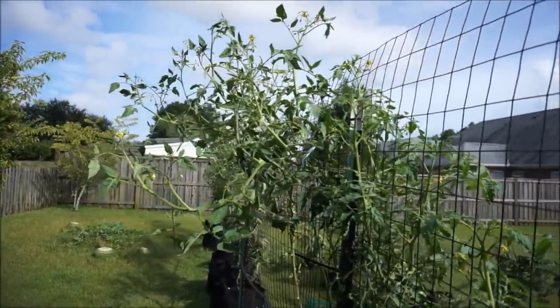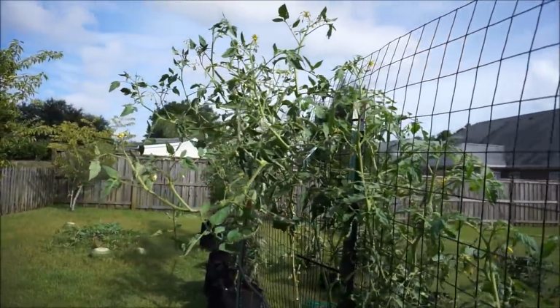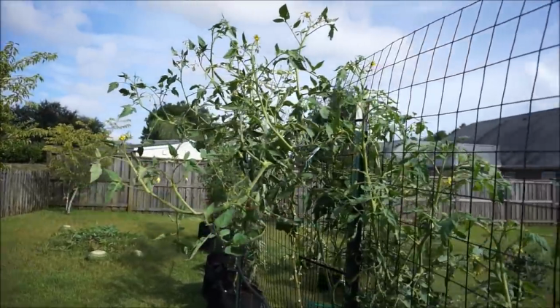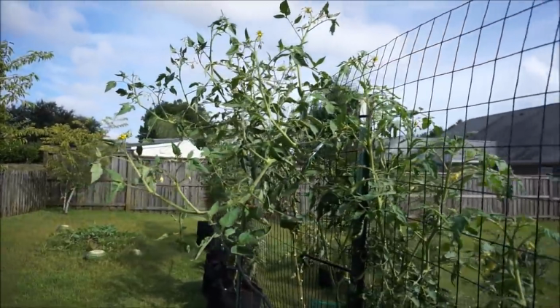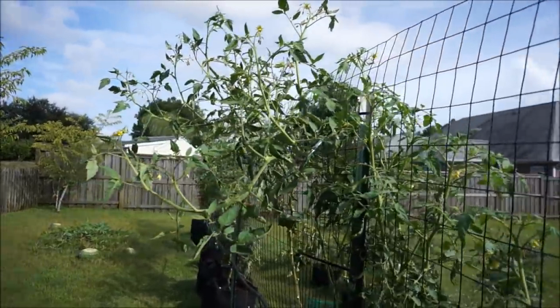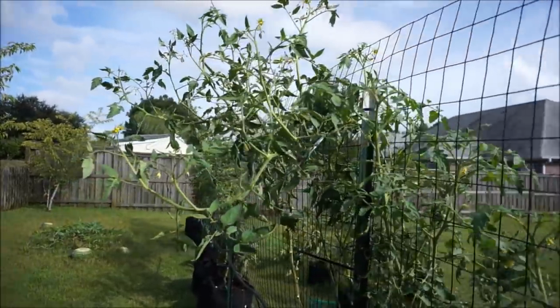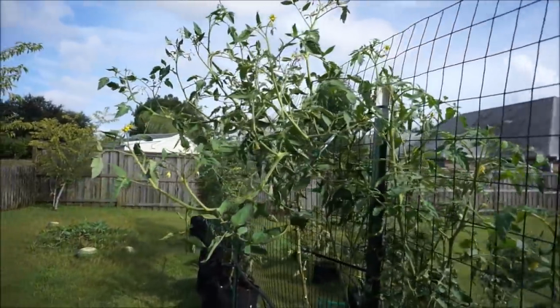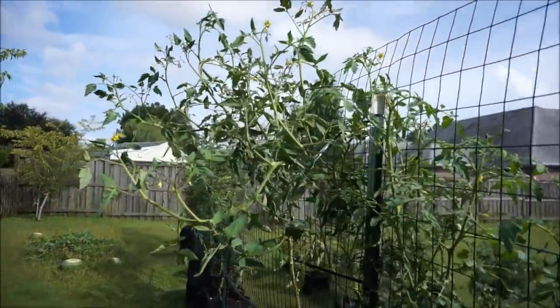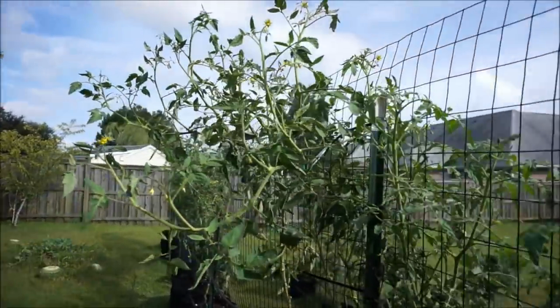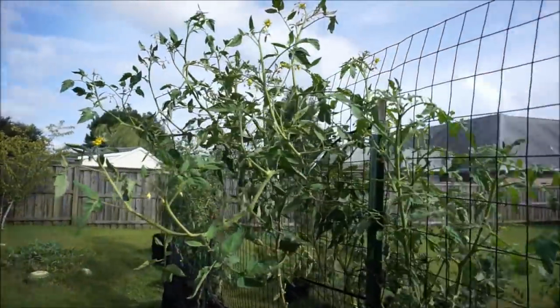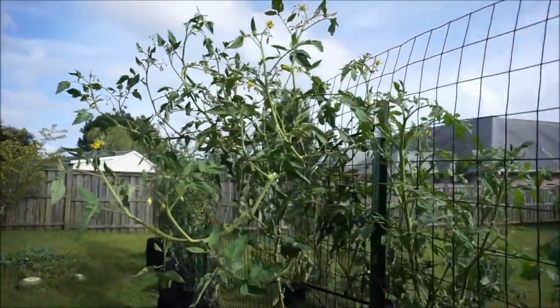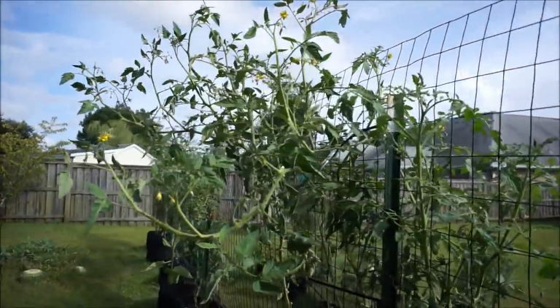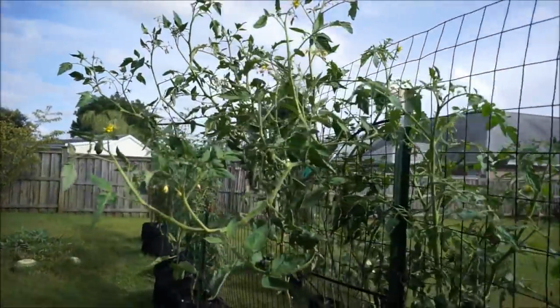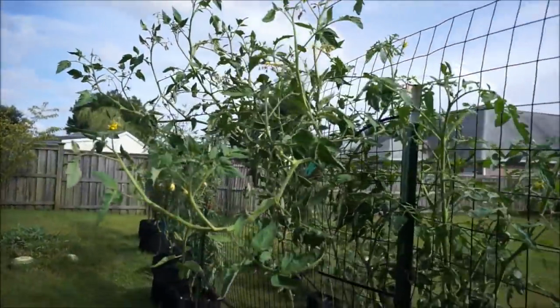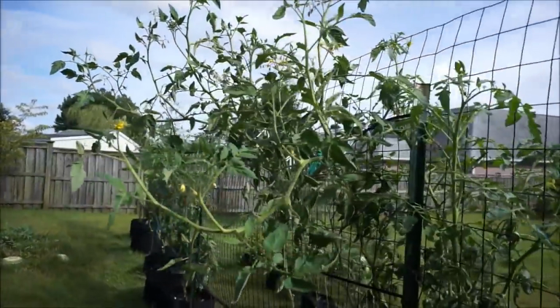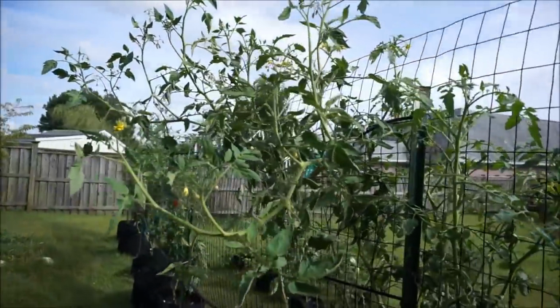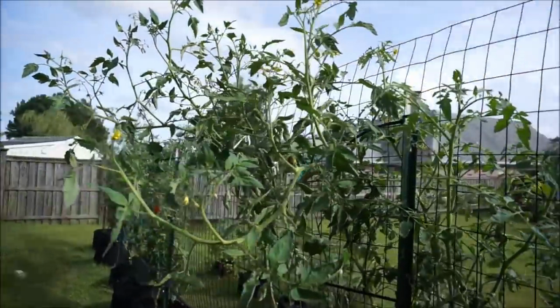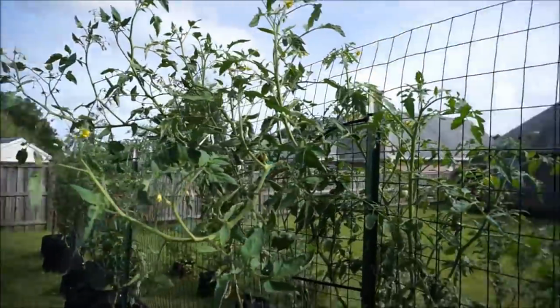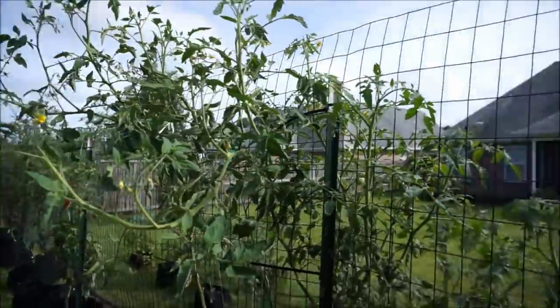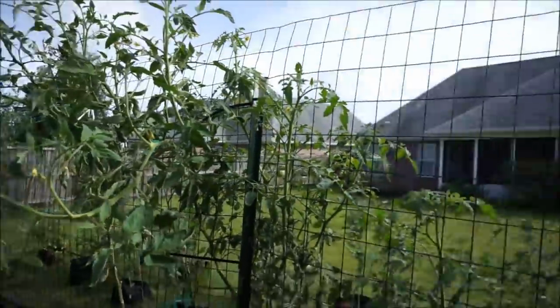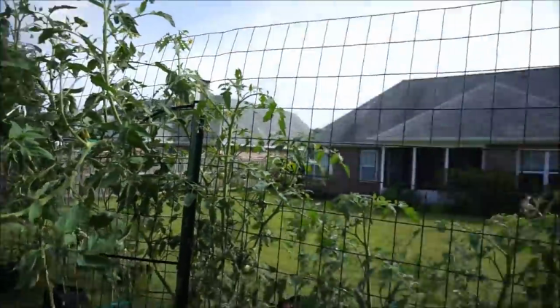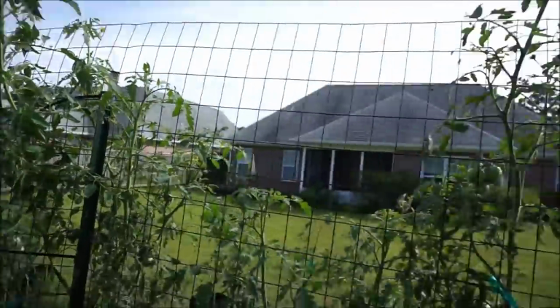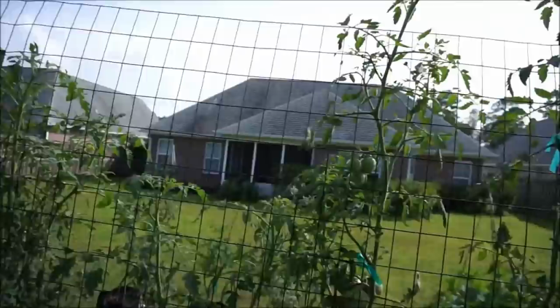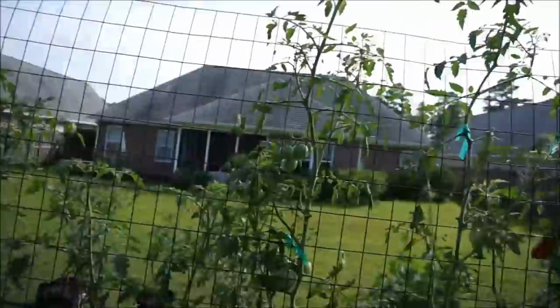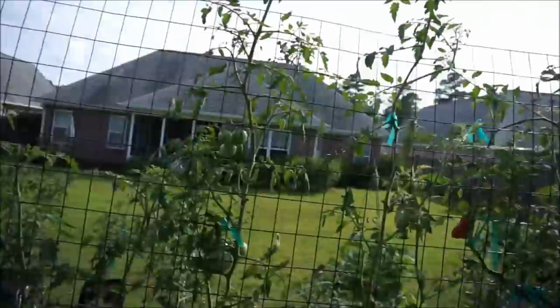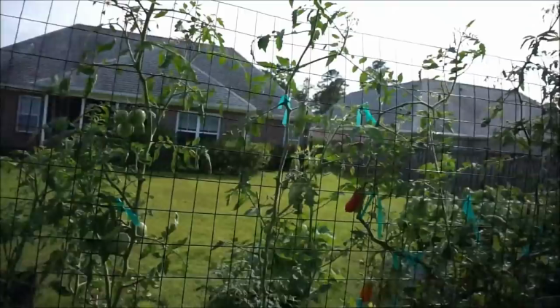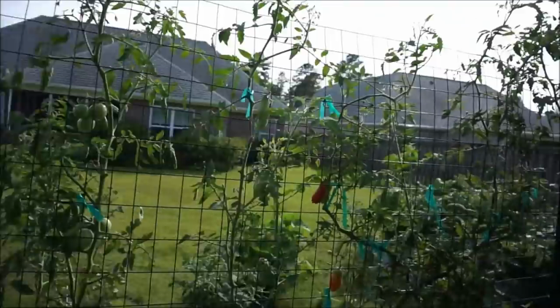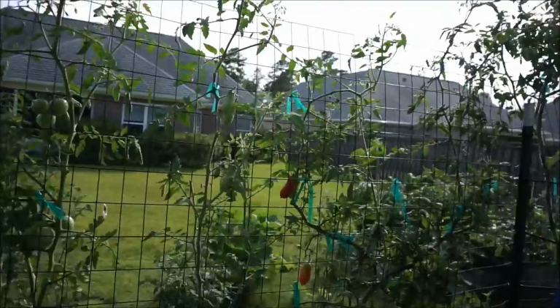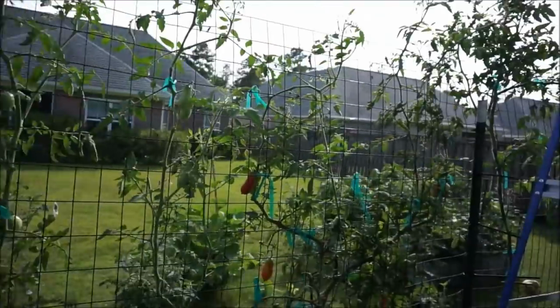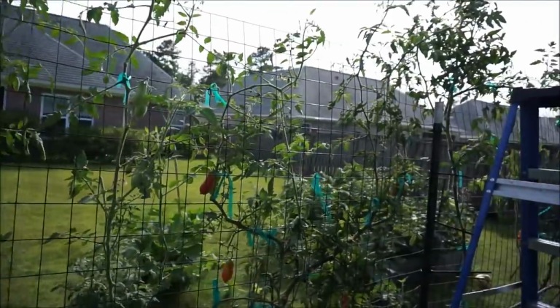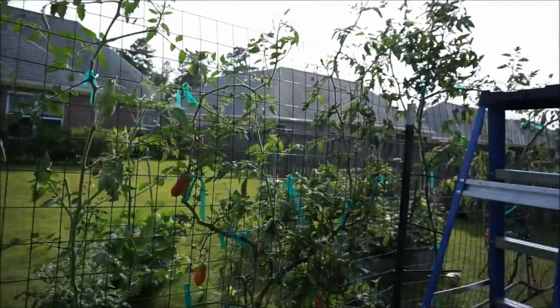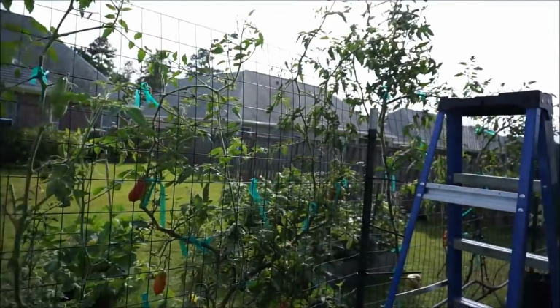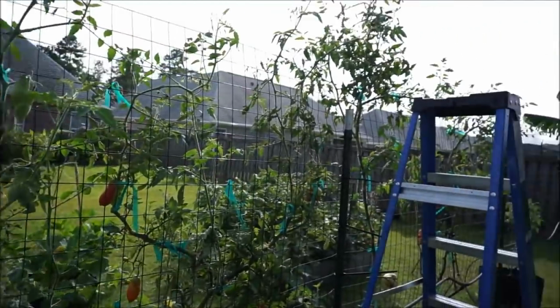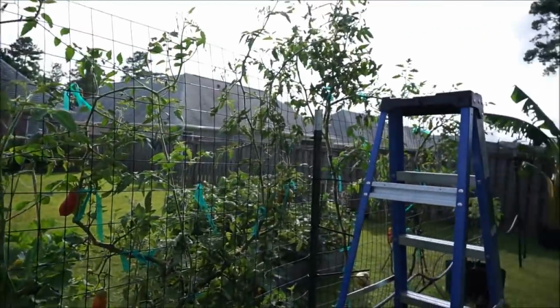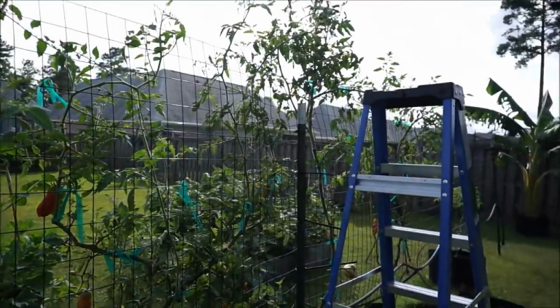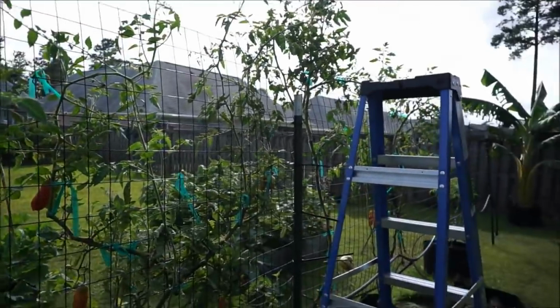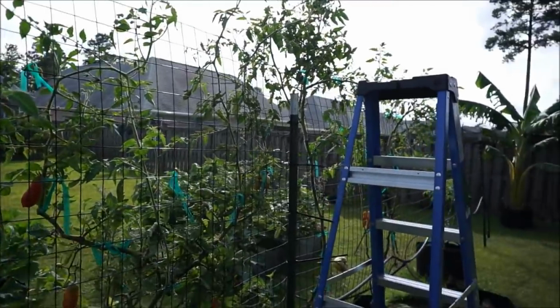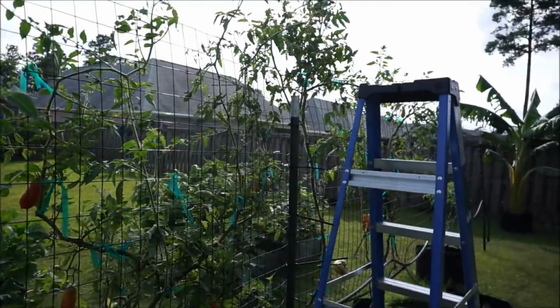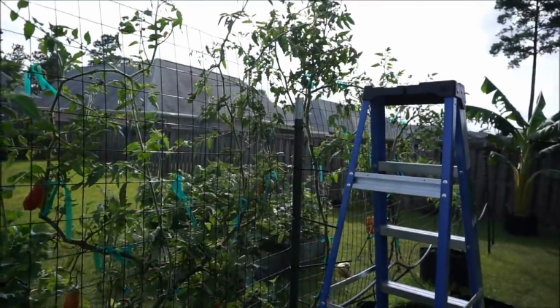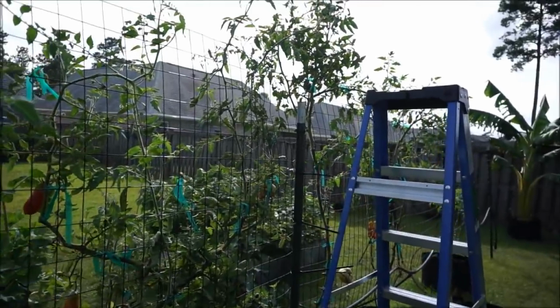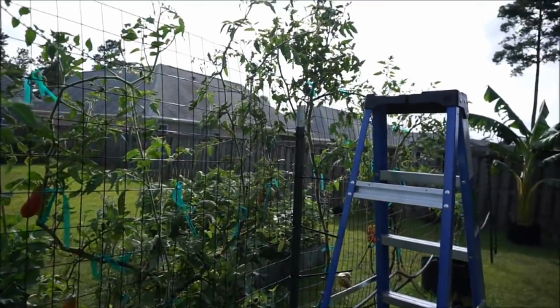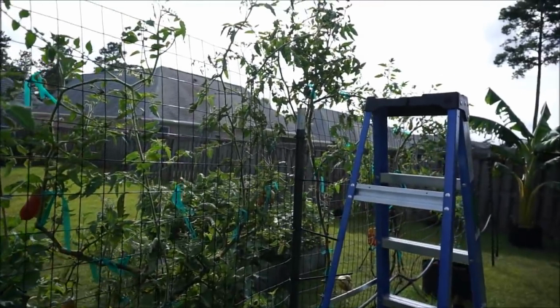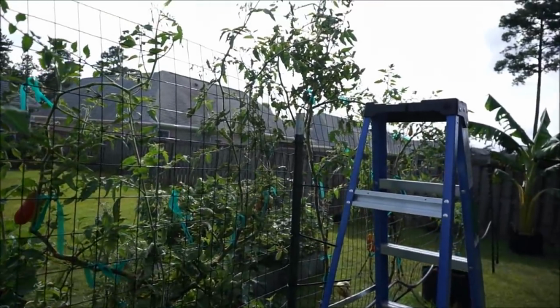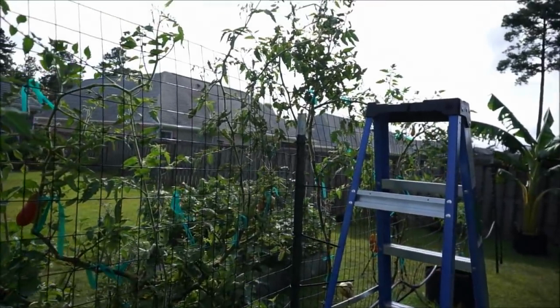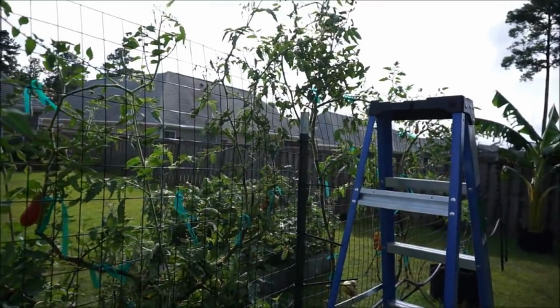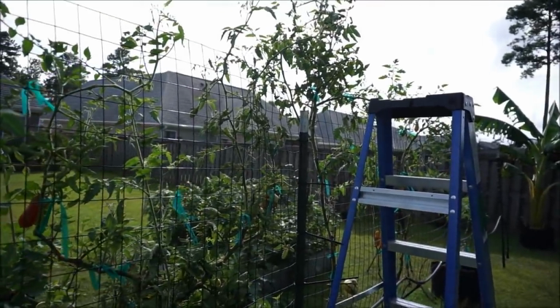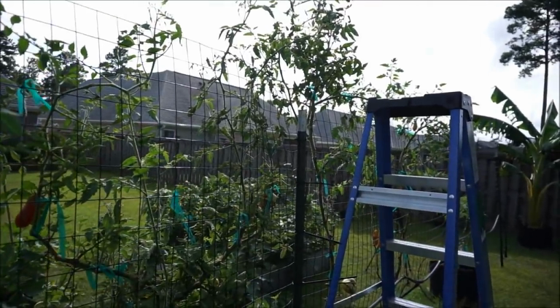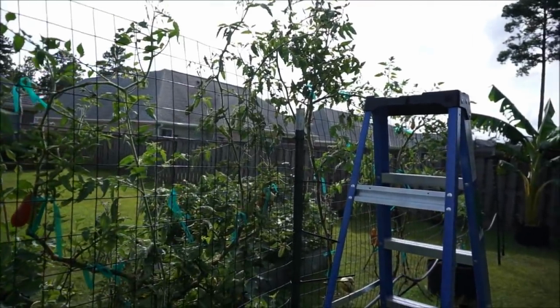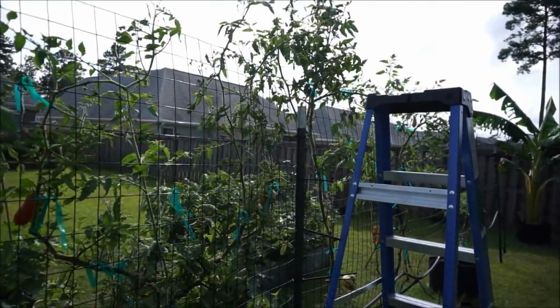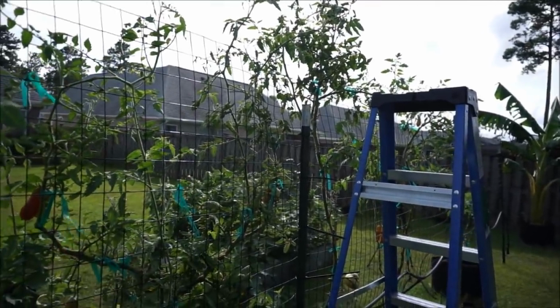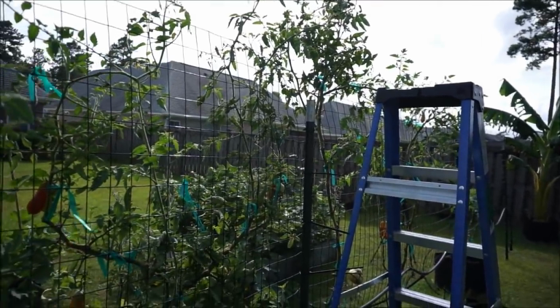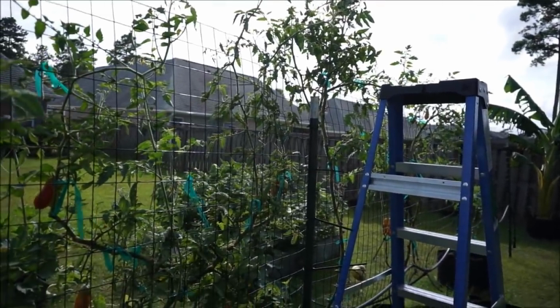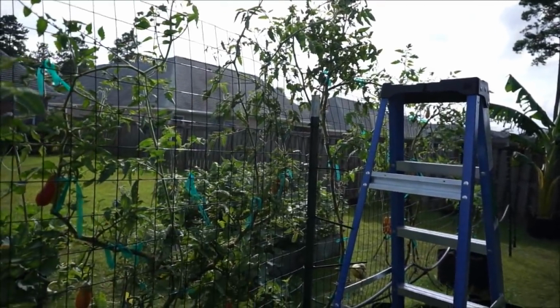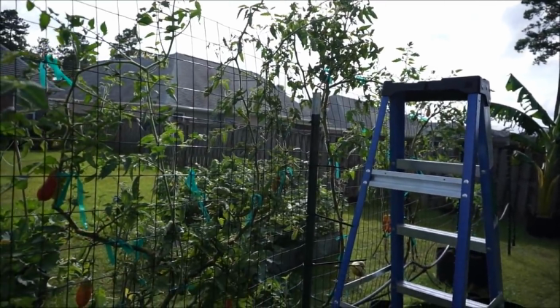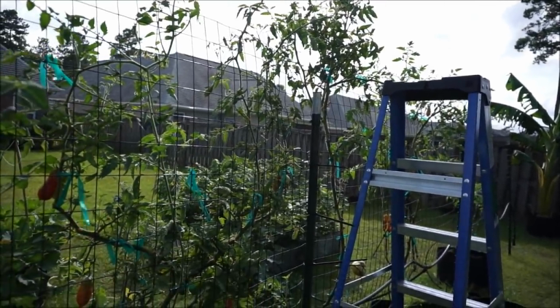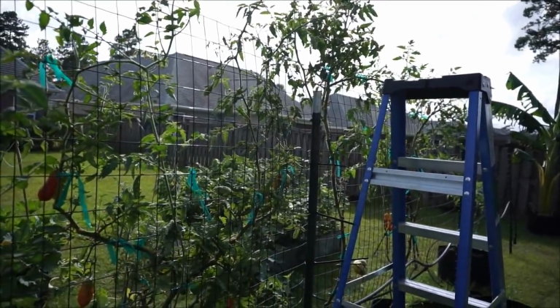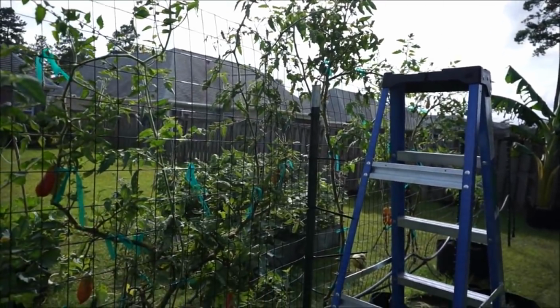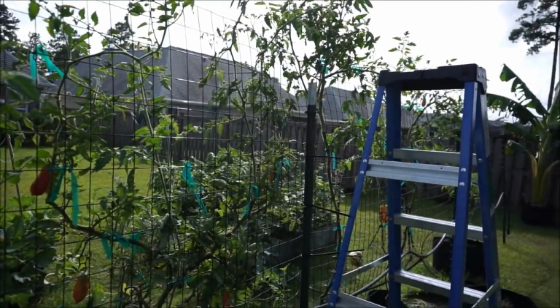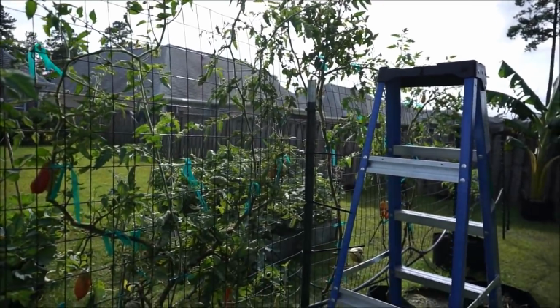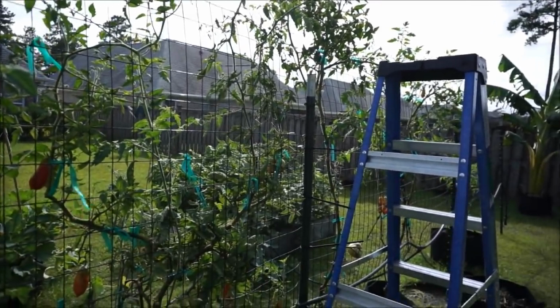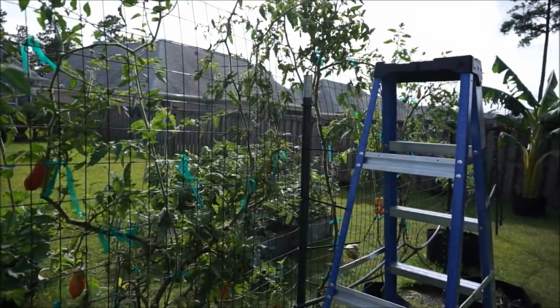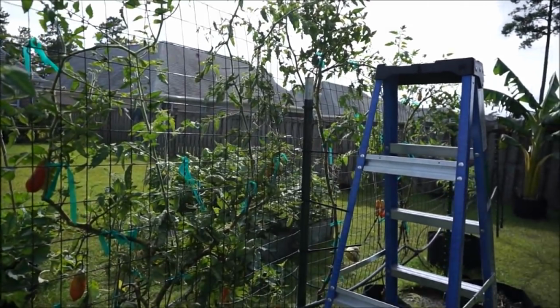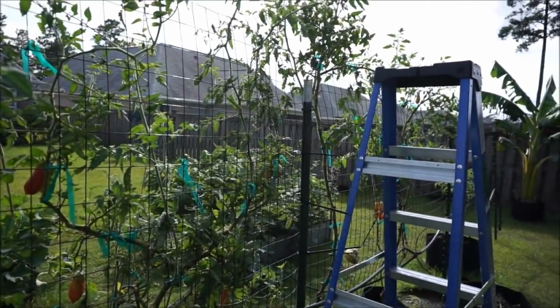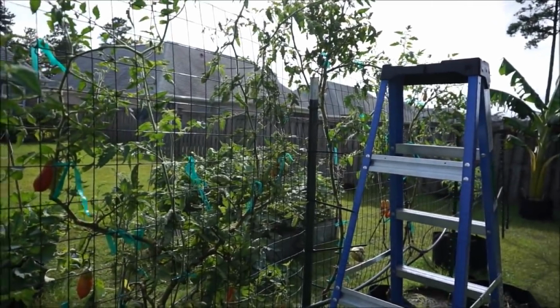So there are a lot of great reasons to top your tomato plants, and I'm going to show you how to do that.